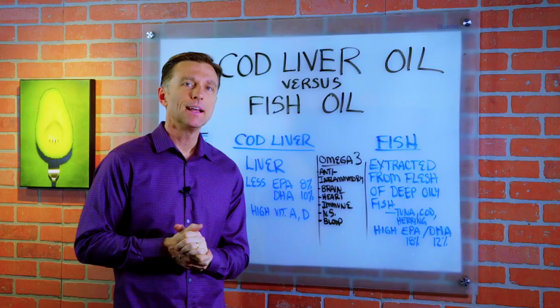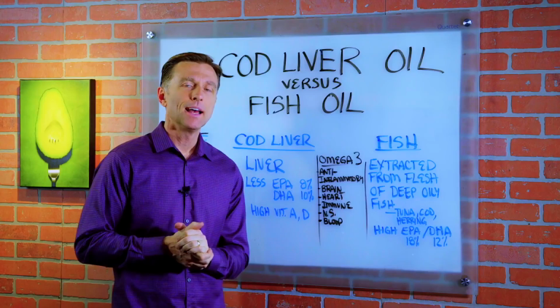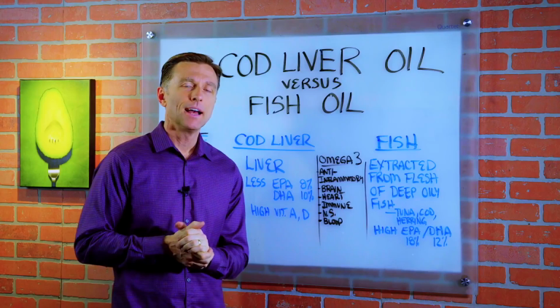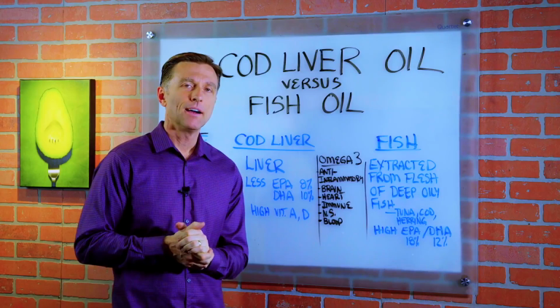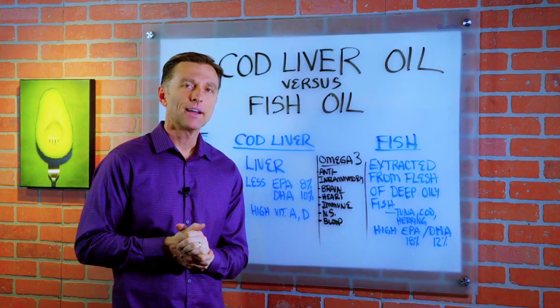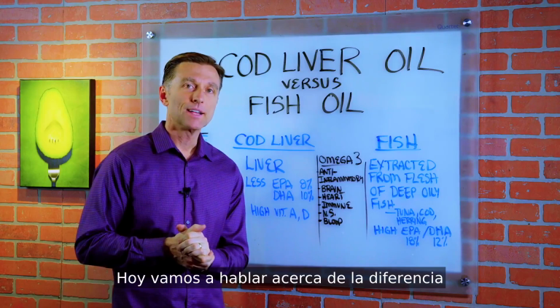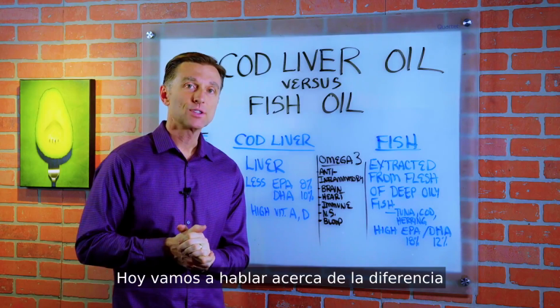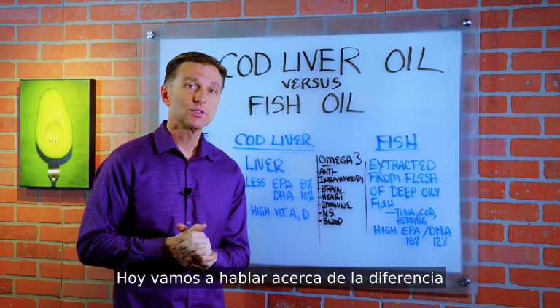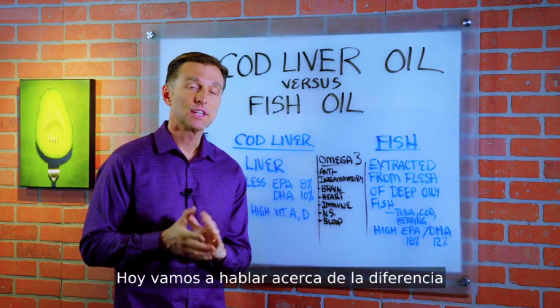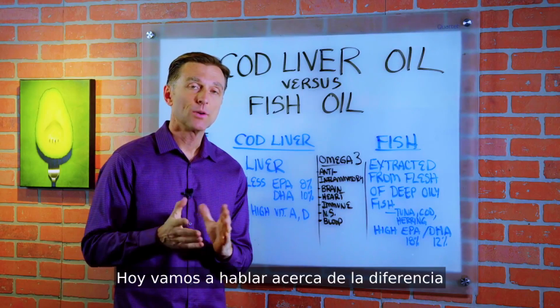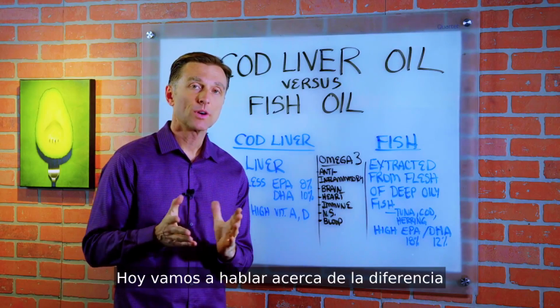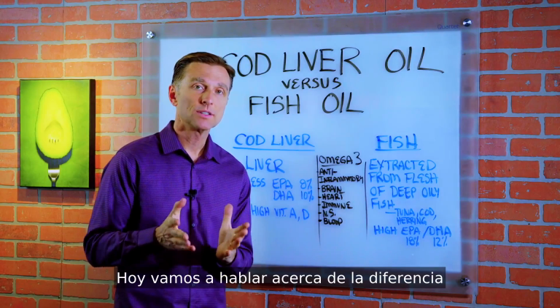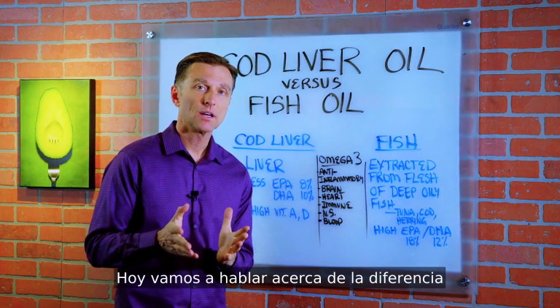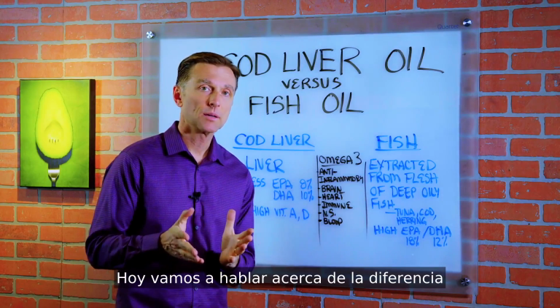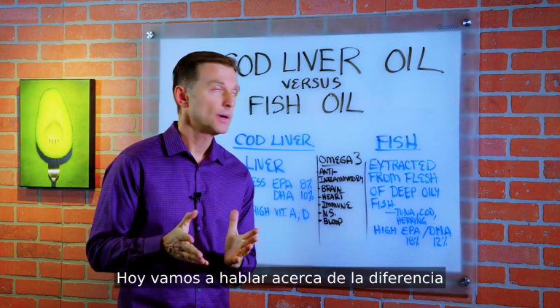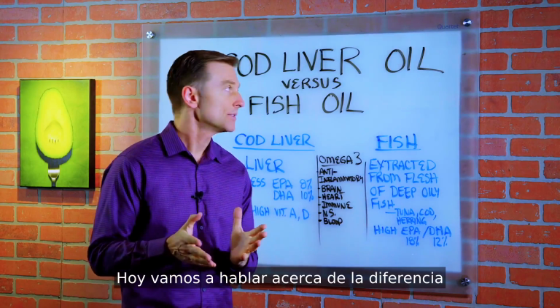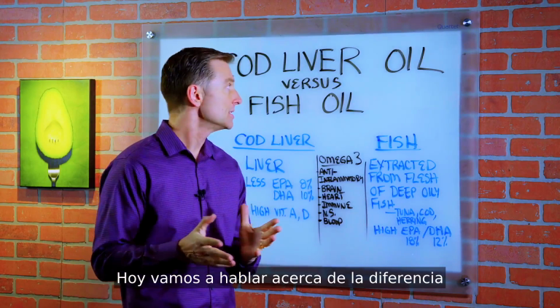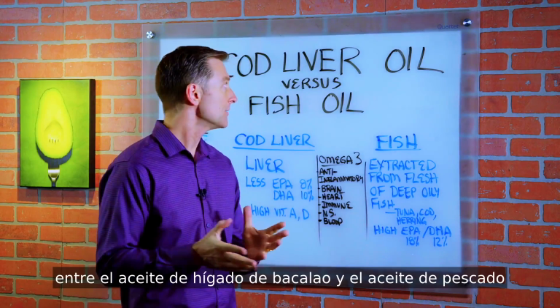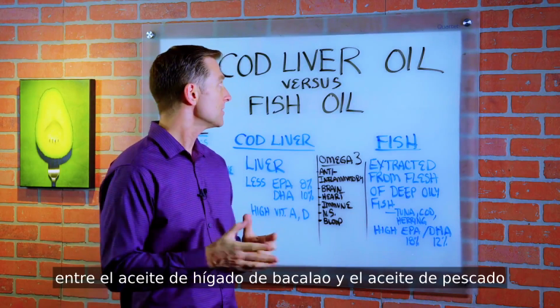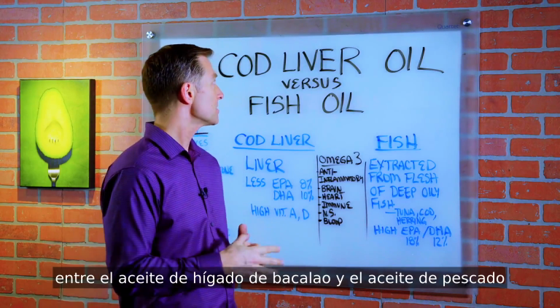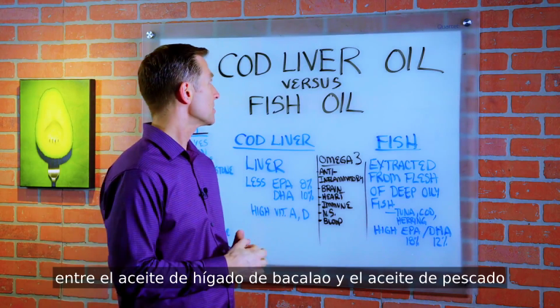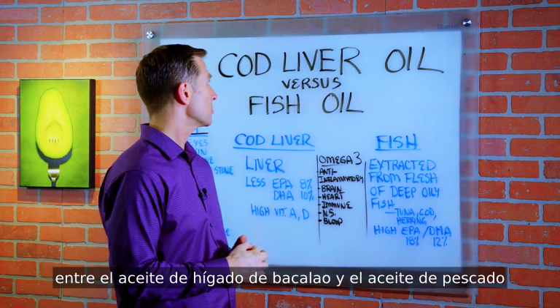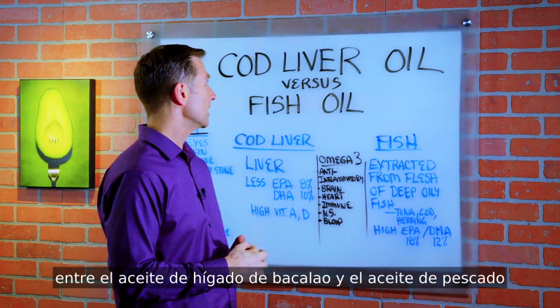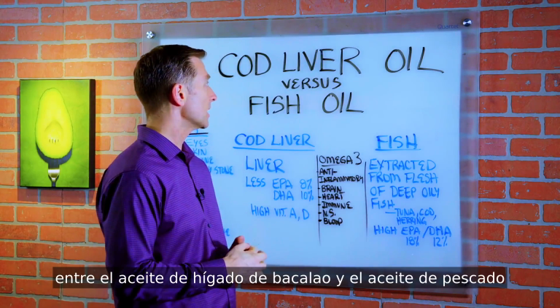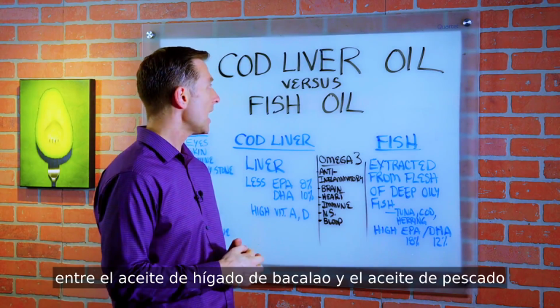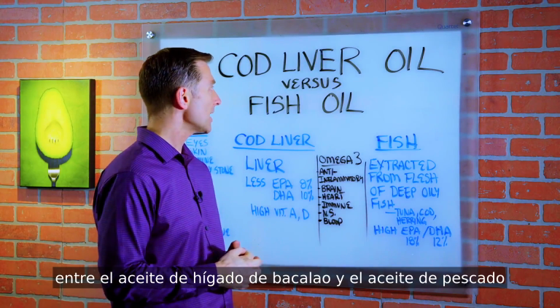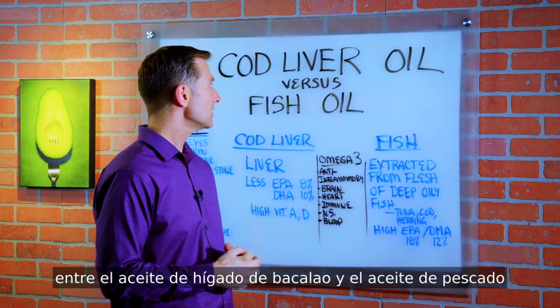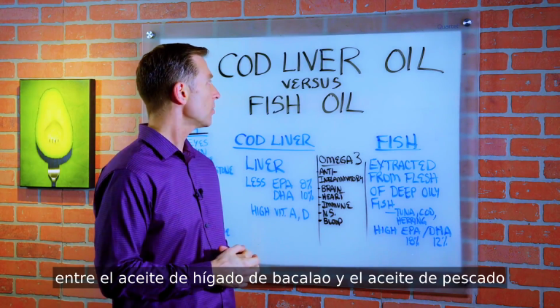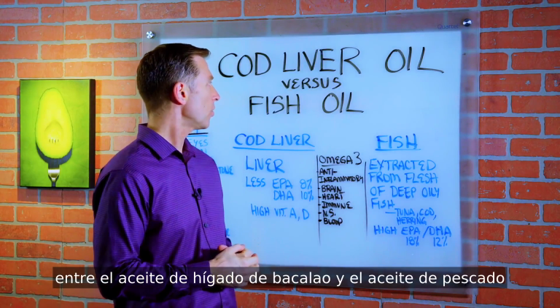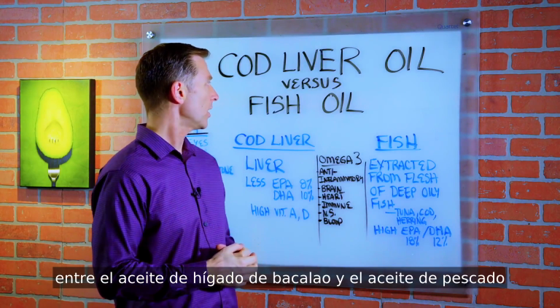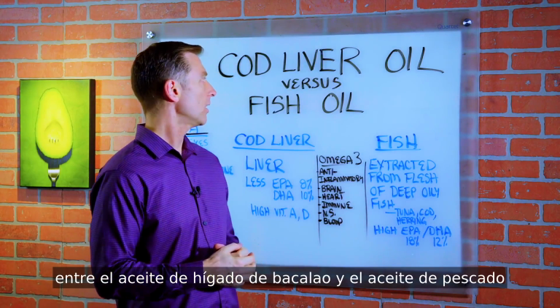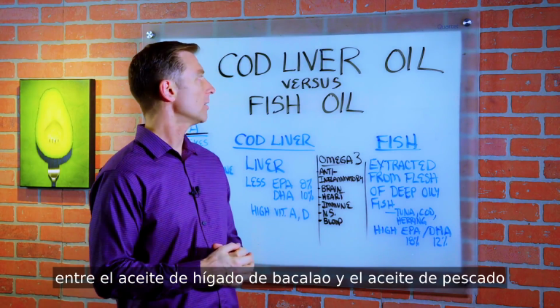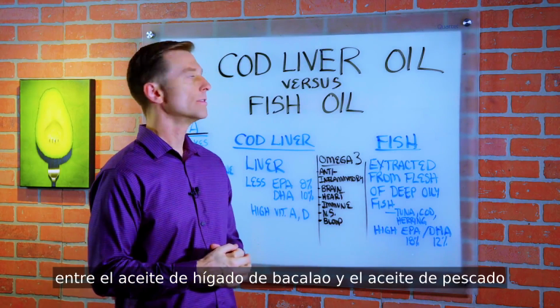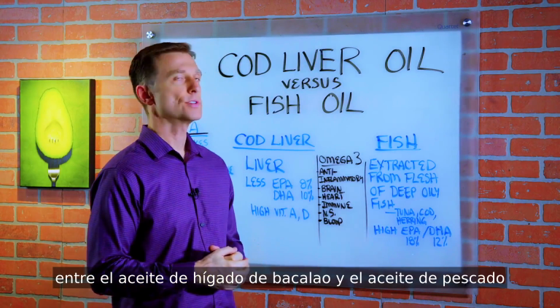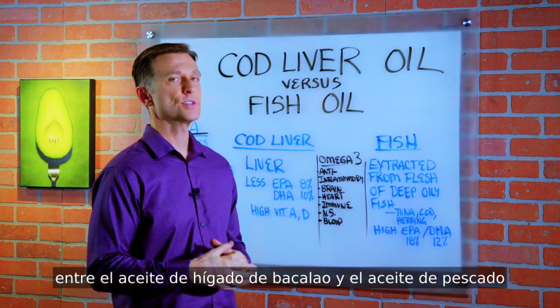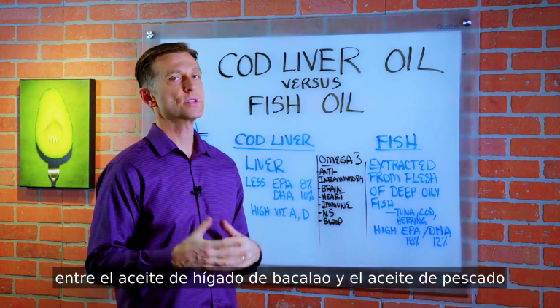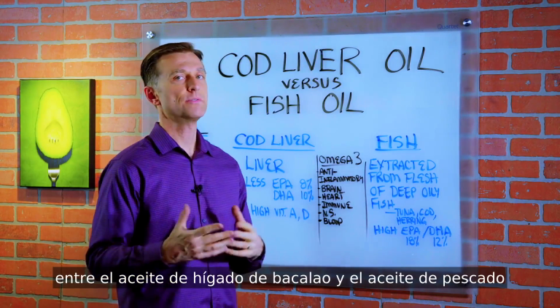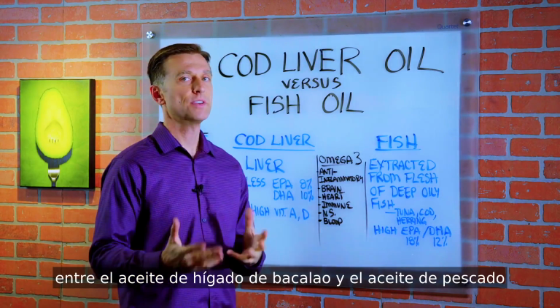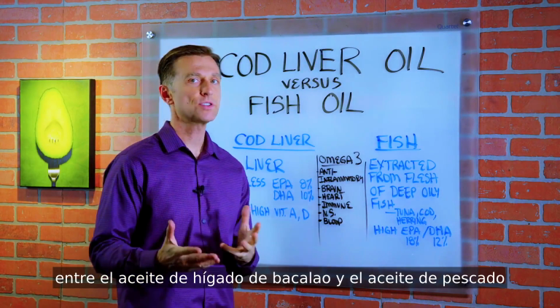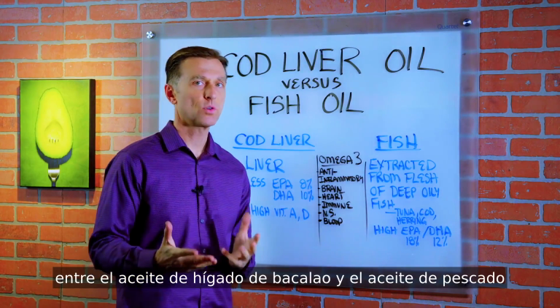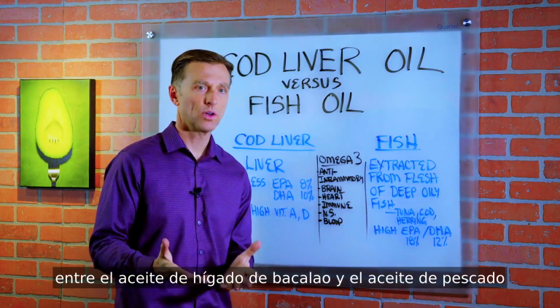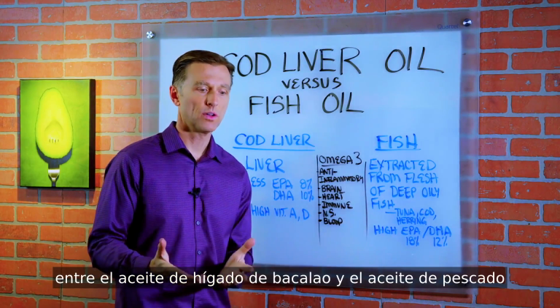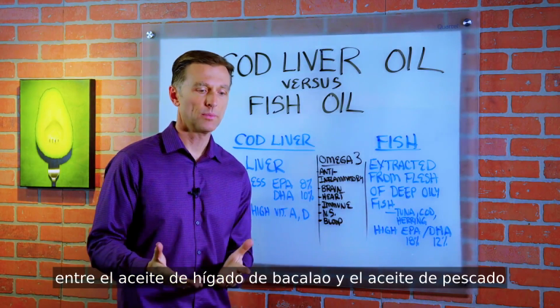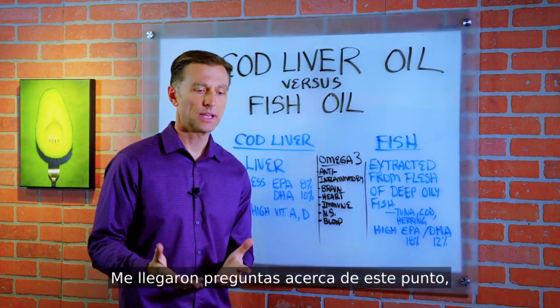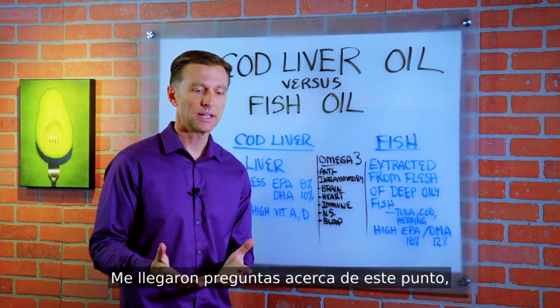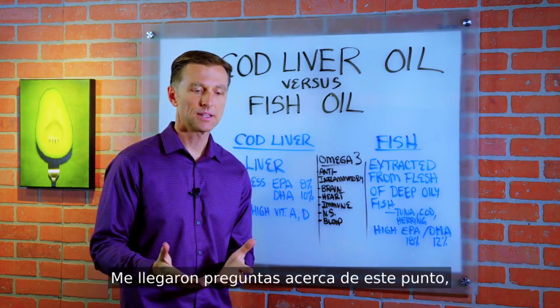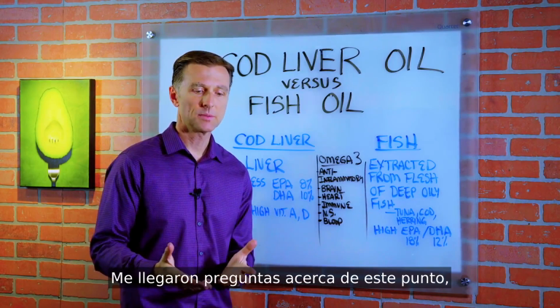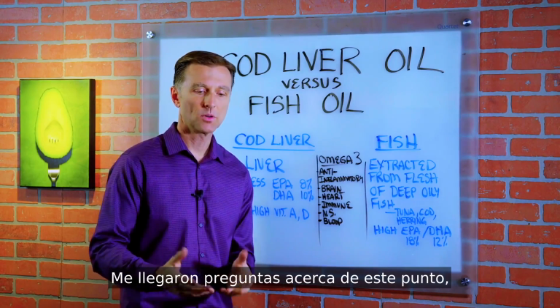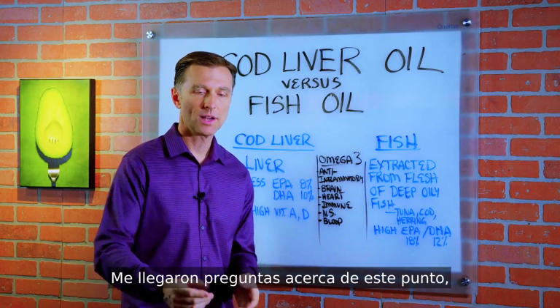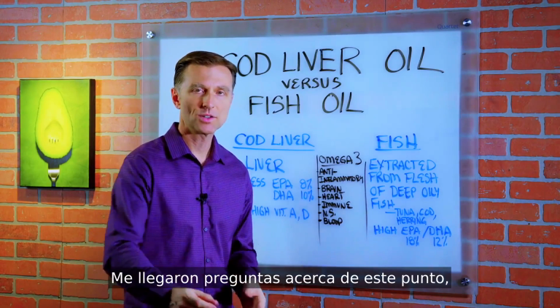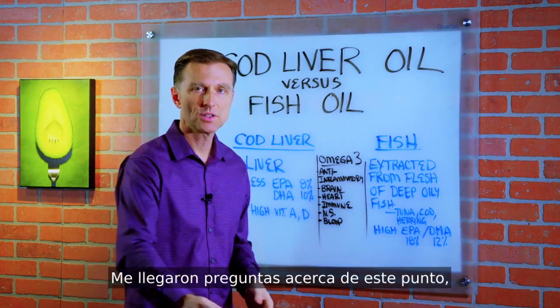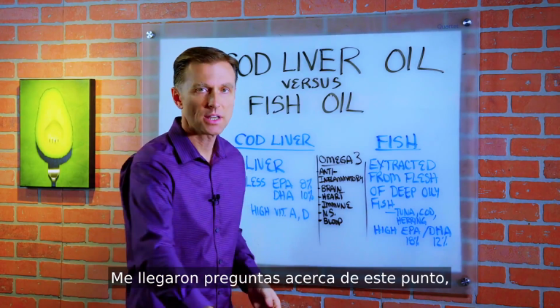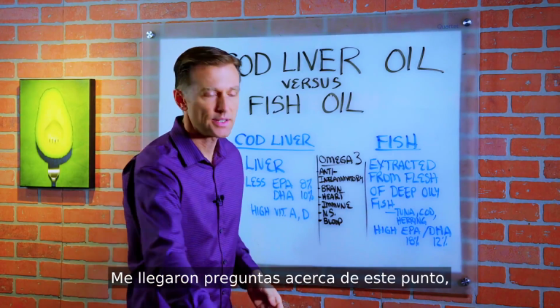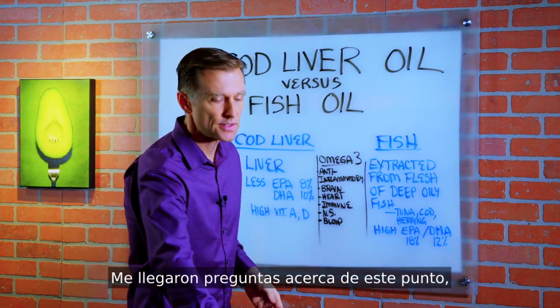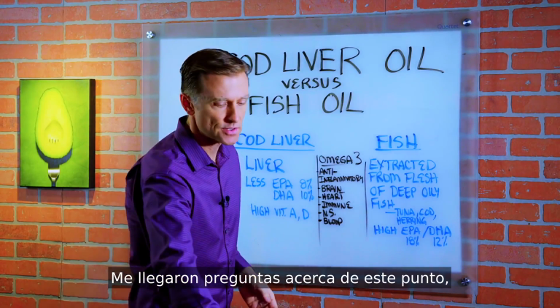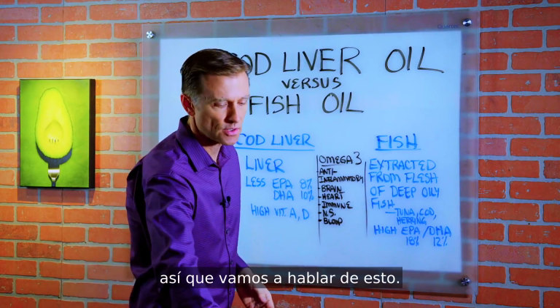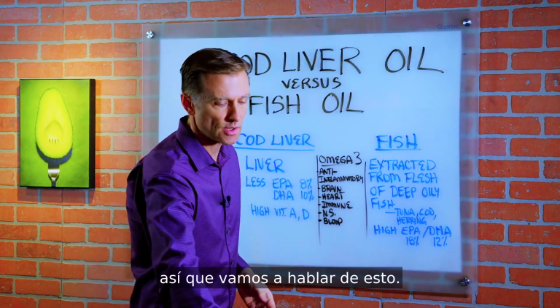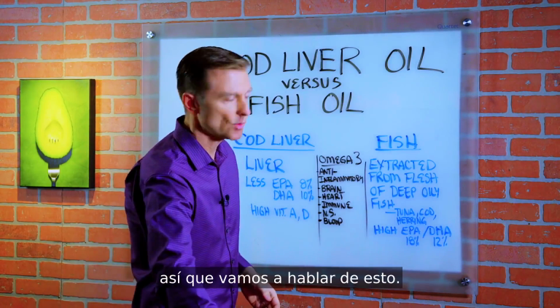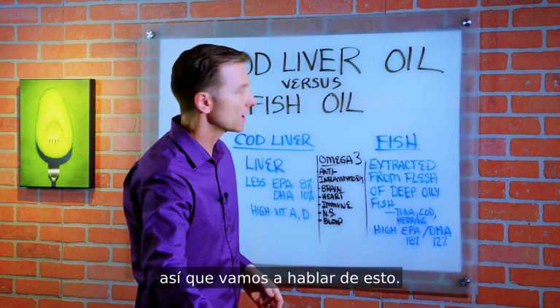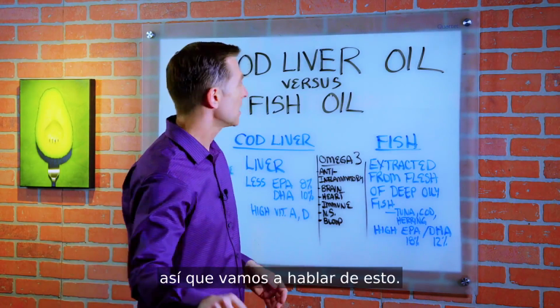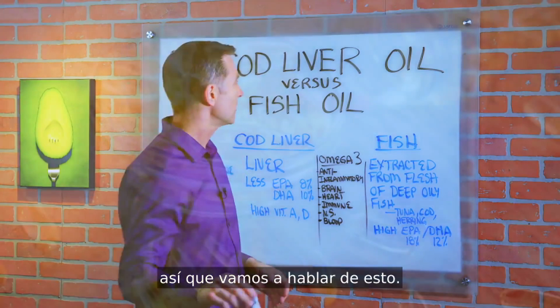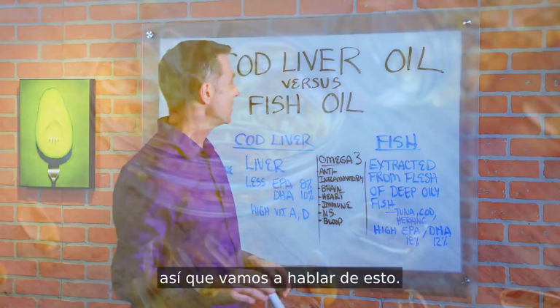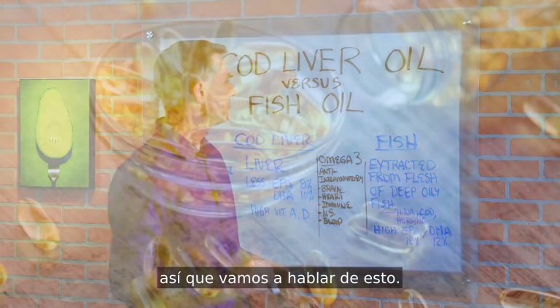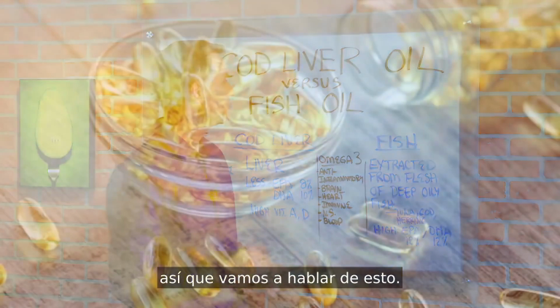All right, guys. So today we're going to talk about the difference between cod liver oil versus fish oil. I've been getting some questions on this, so I want to cover it.